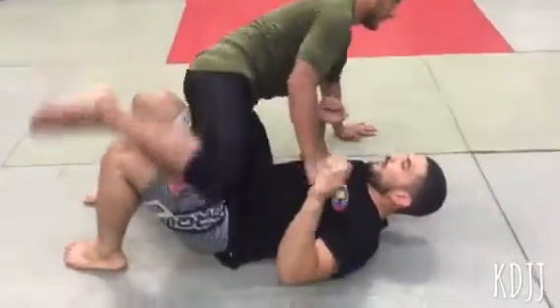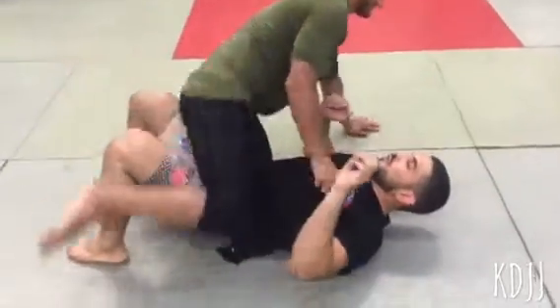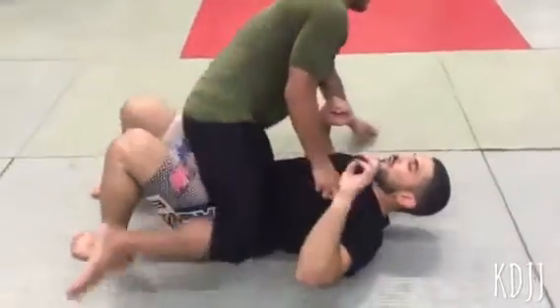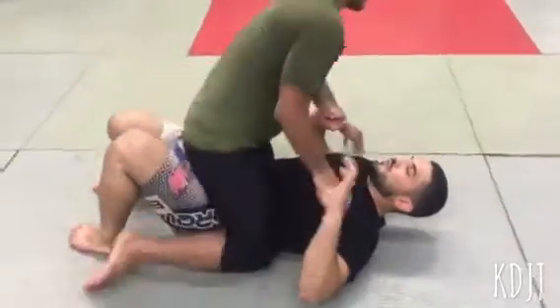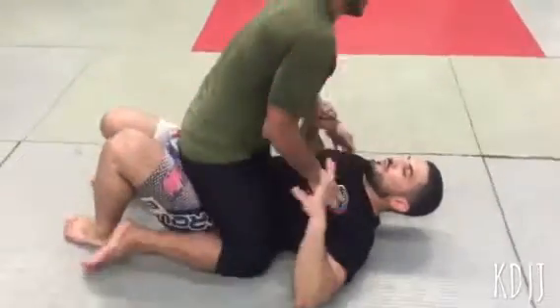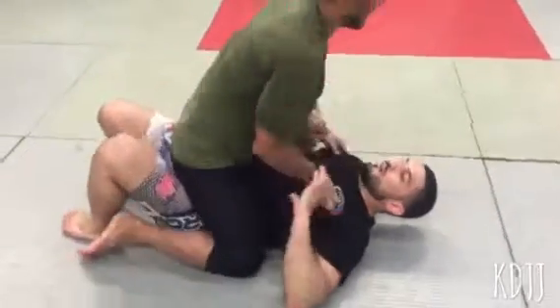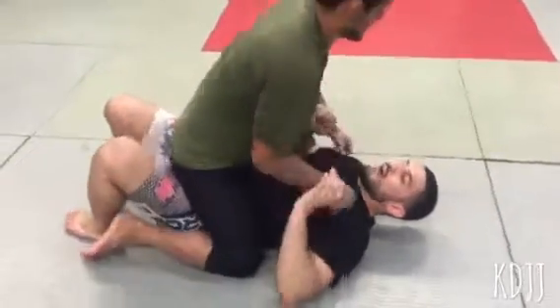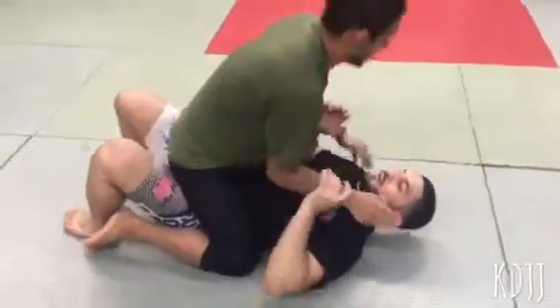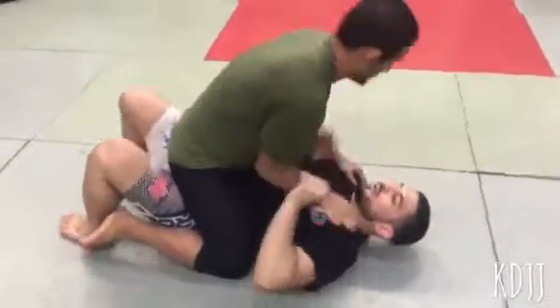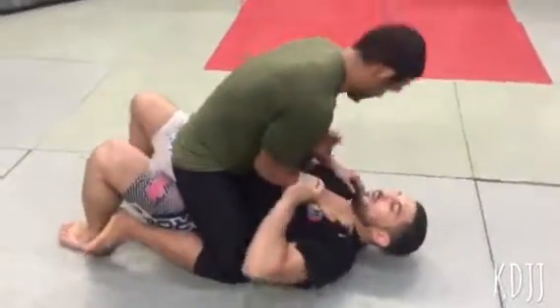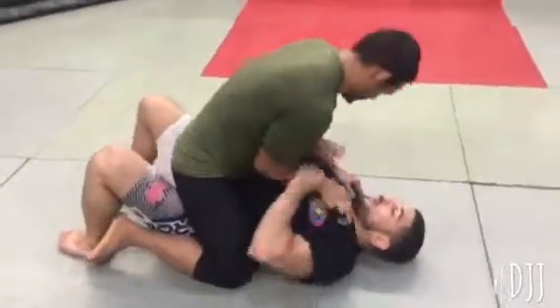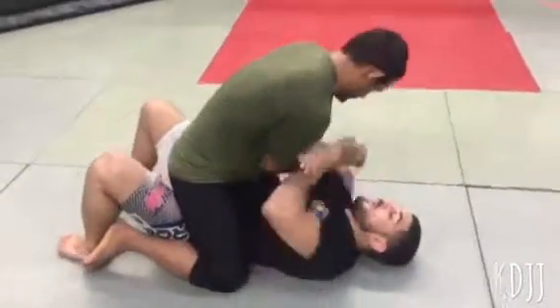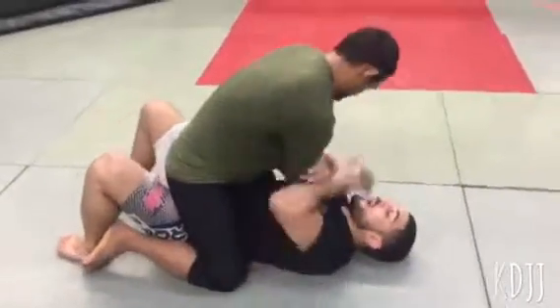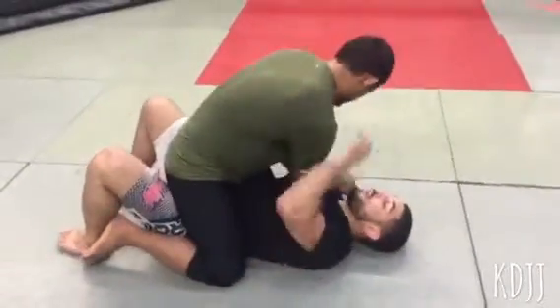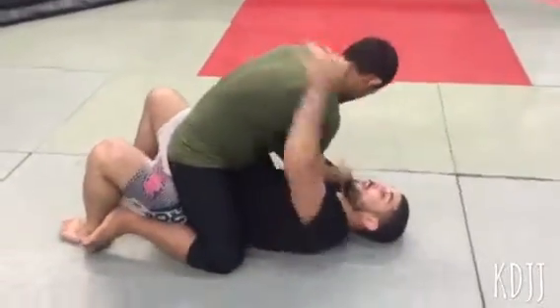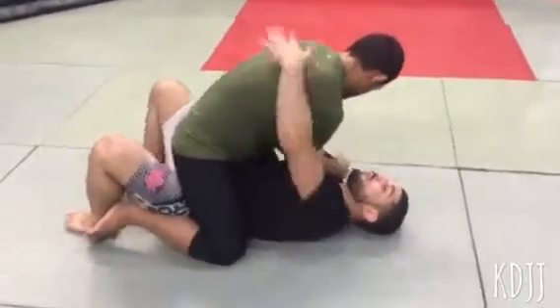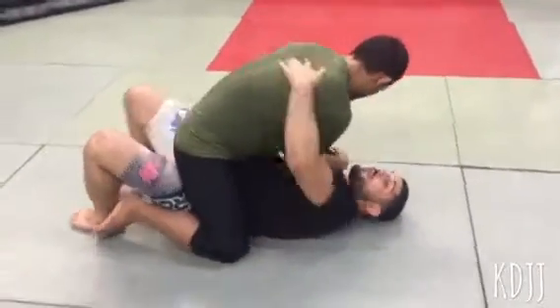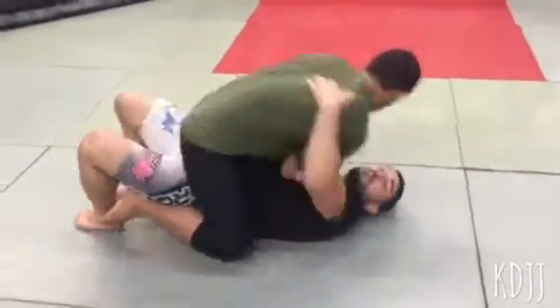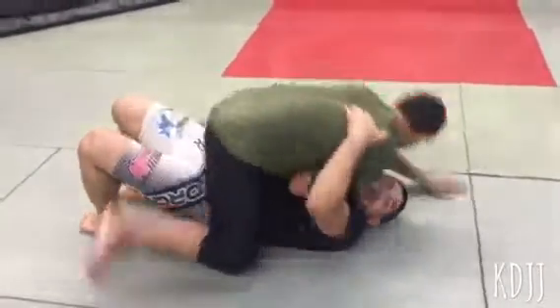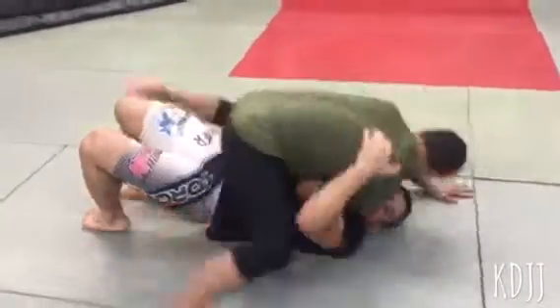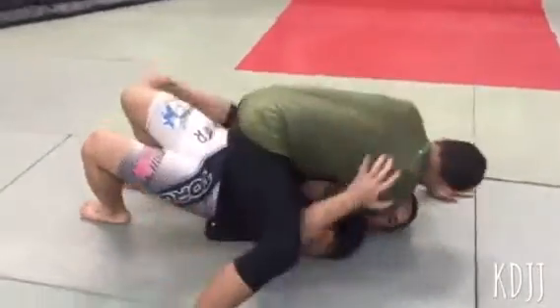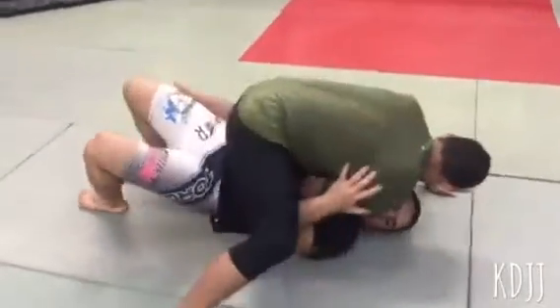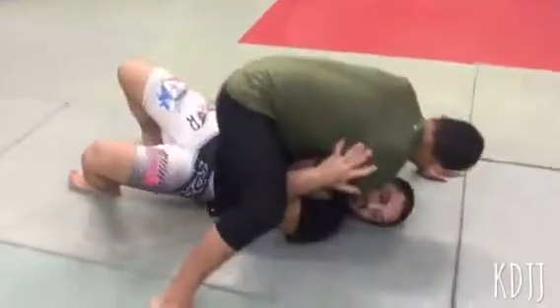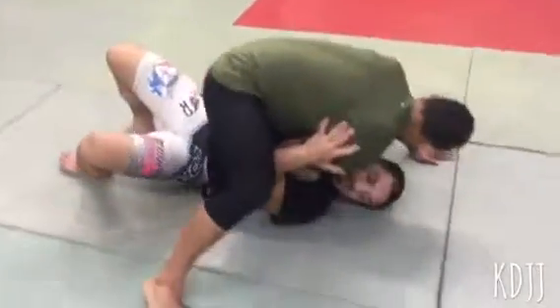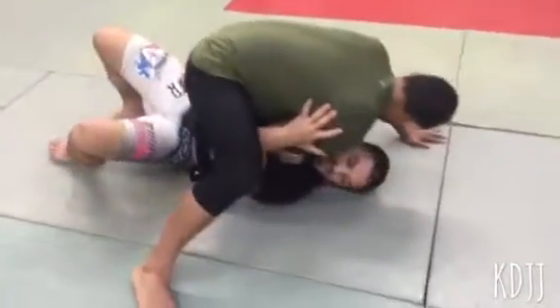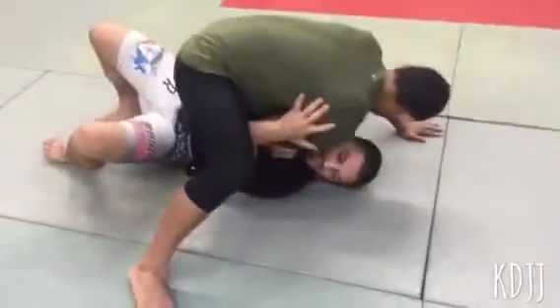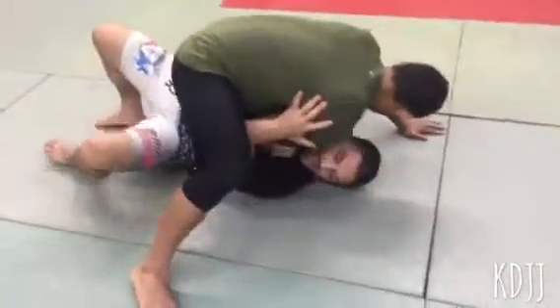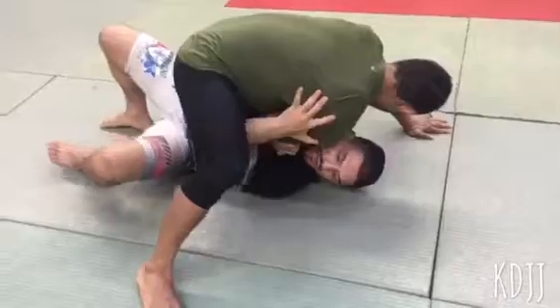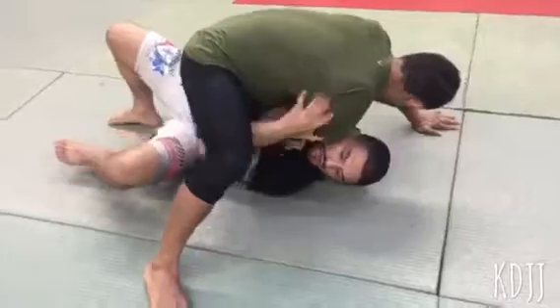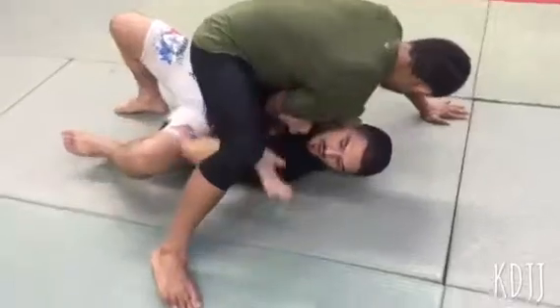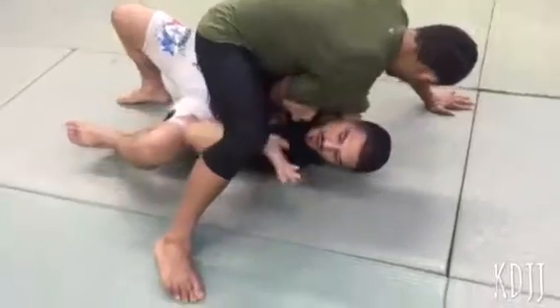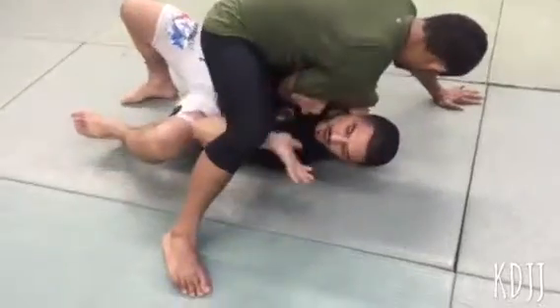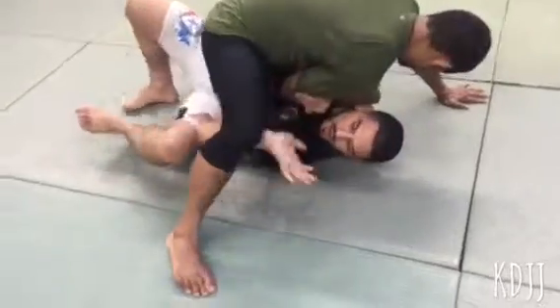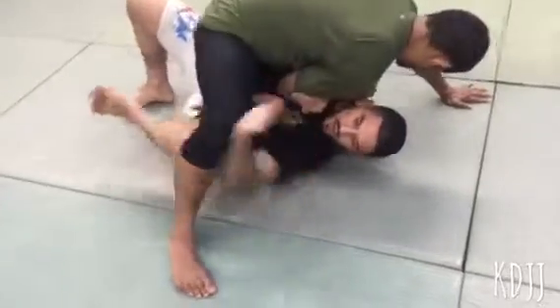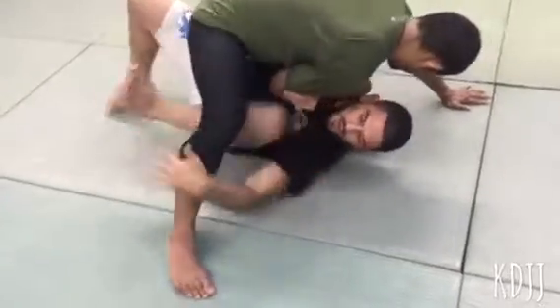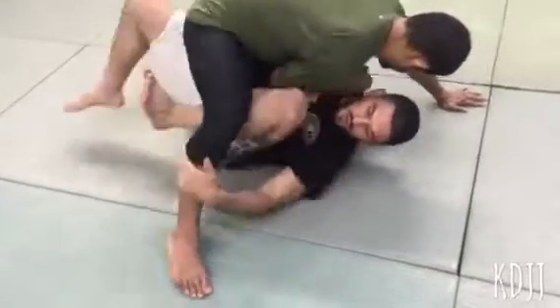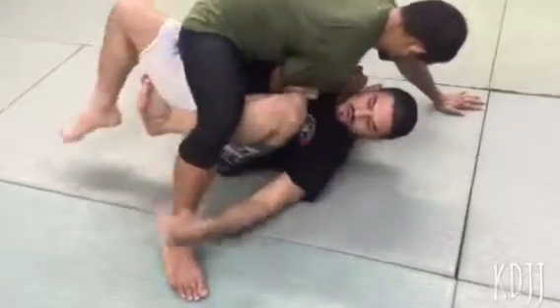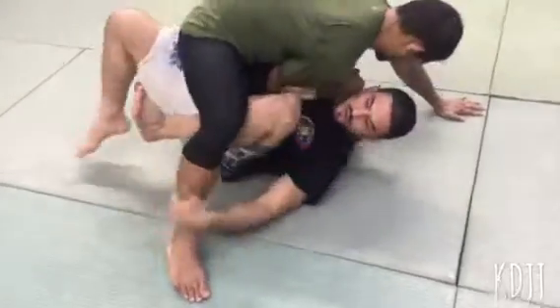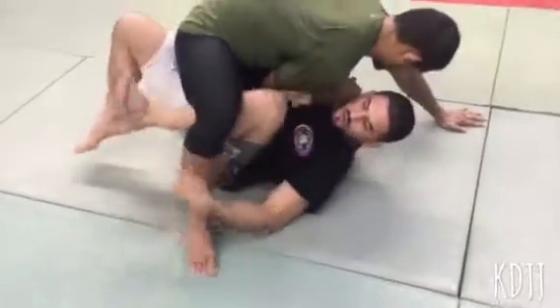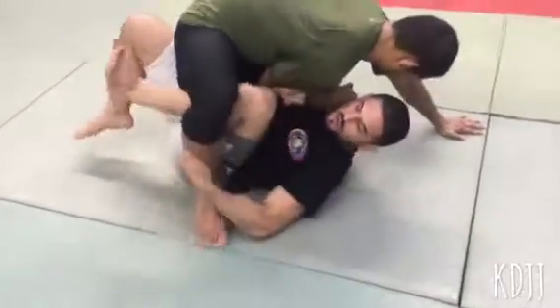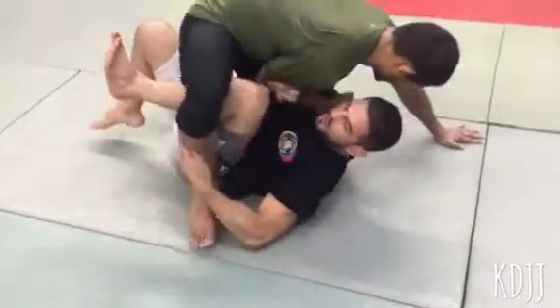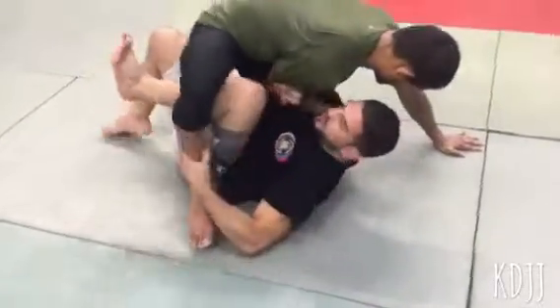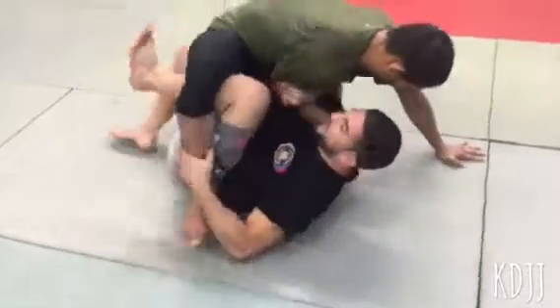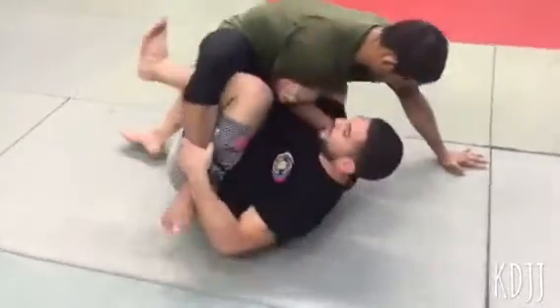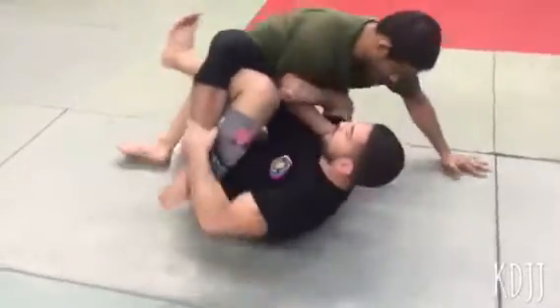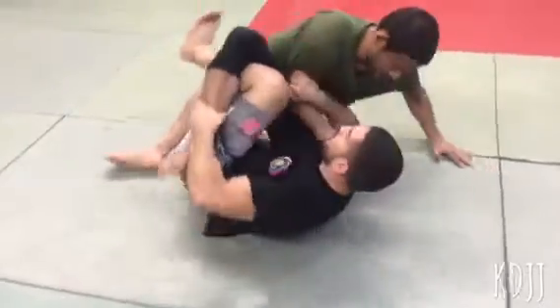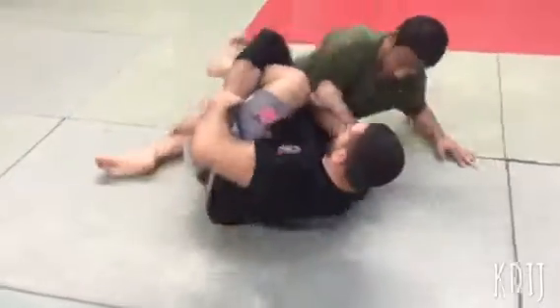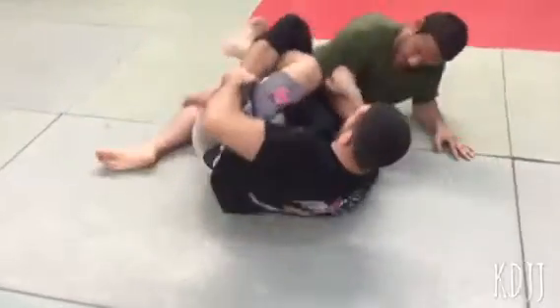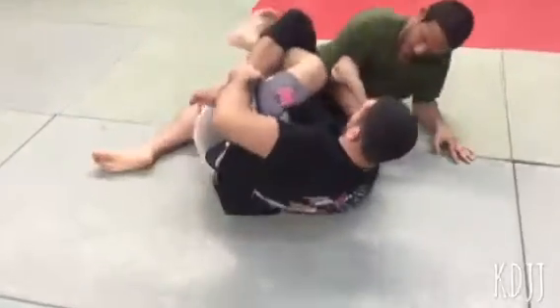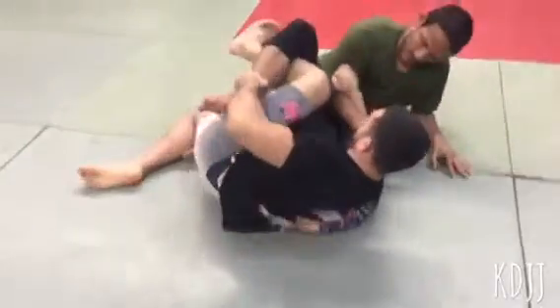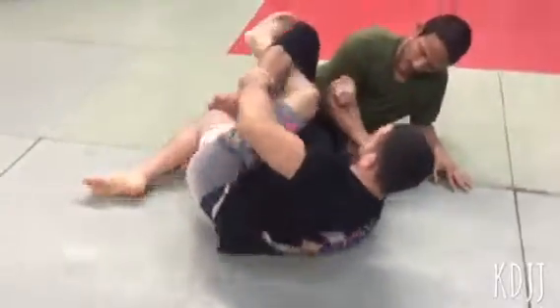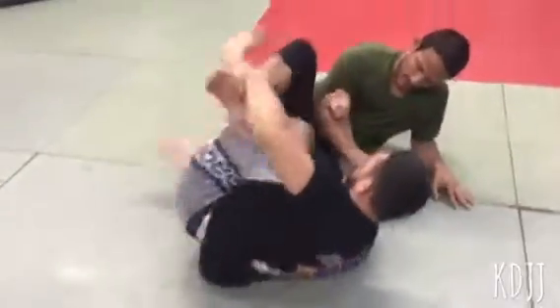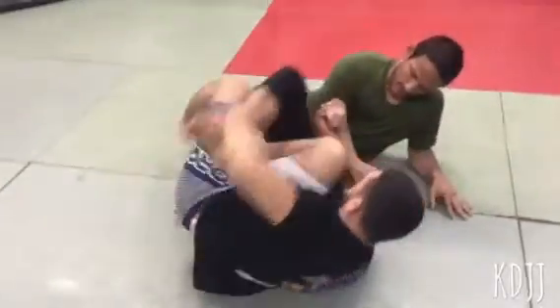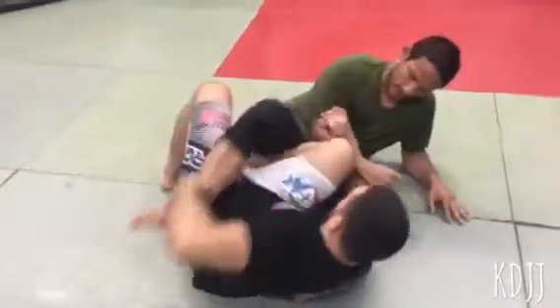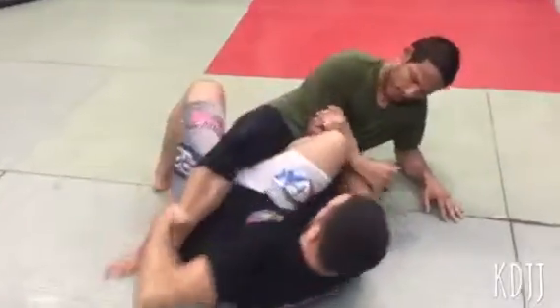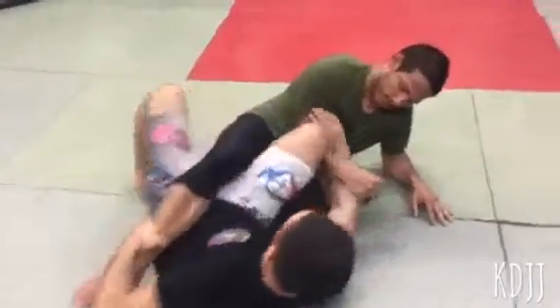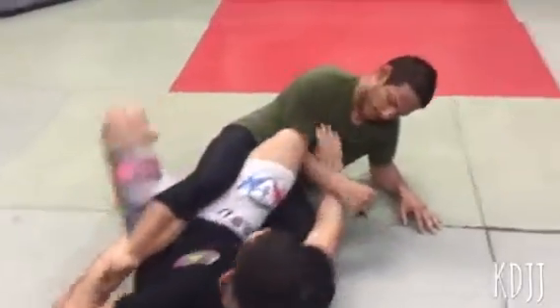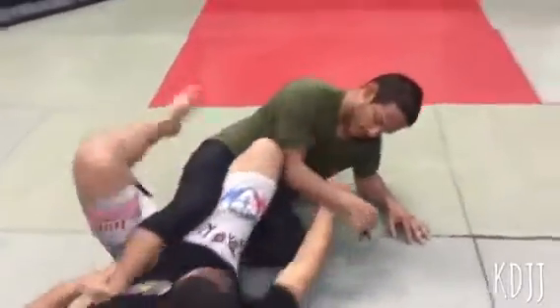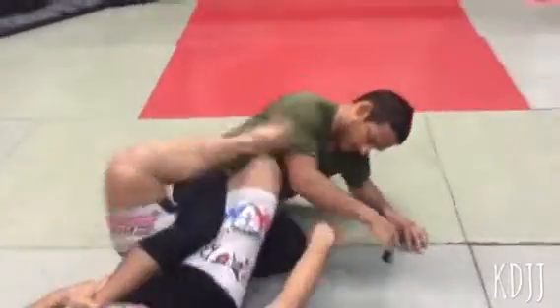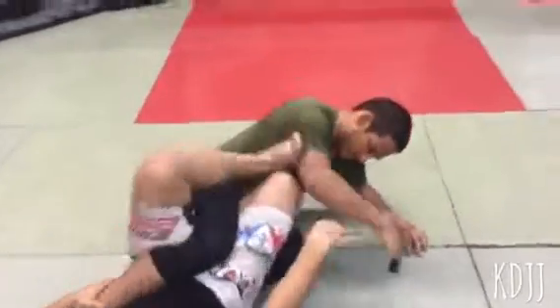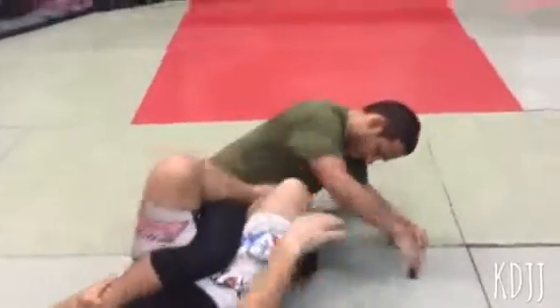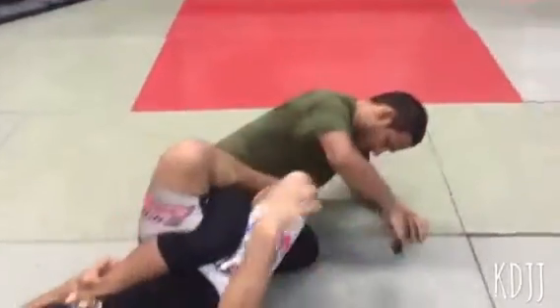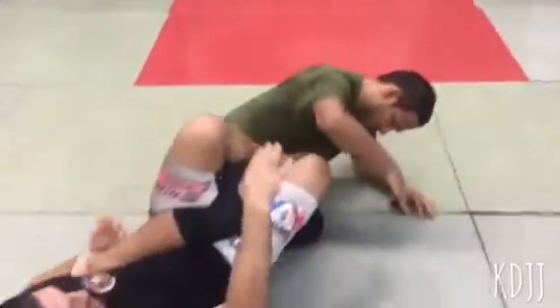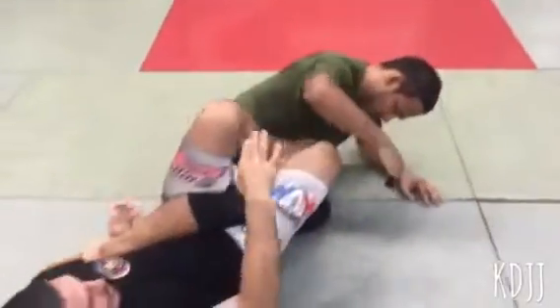He's in my mount. Lock it up. Come up. He bases out. Elbow. Take it over. Right over here.